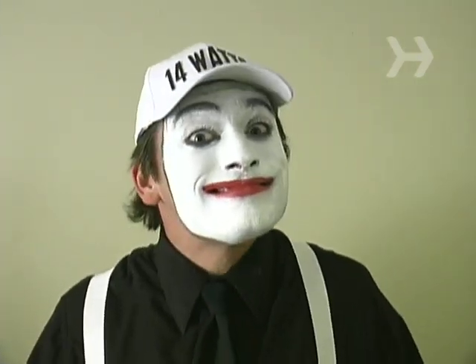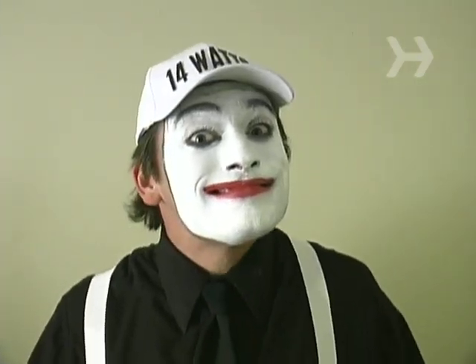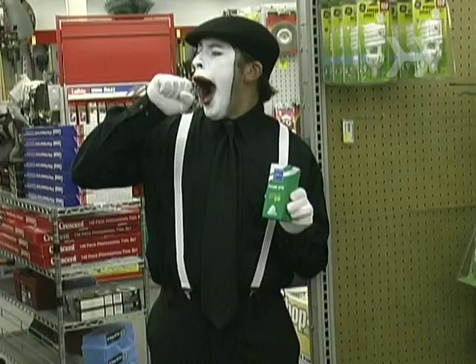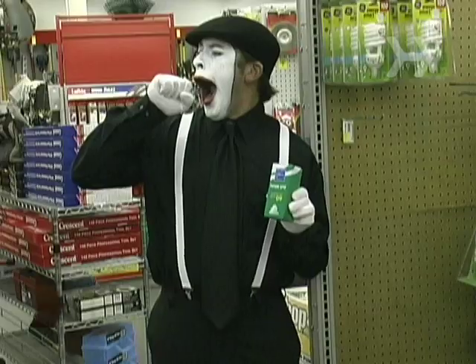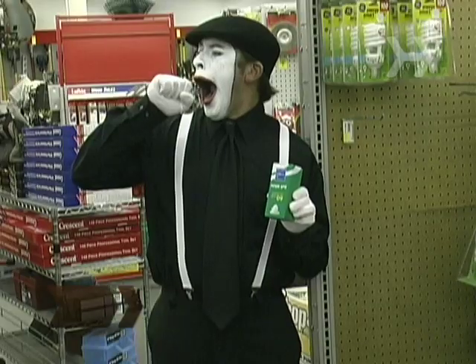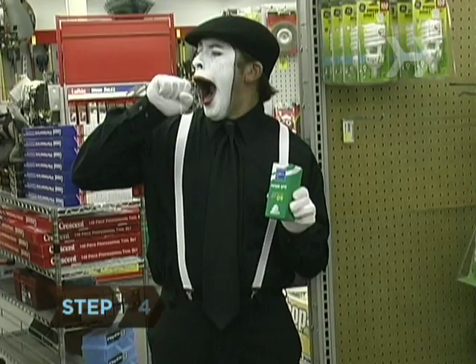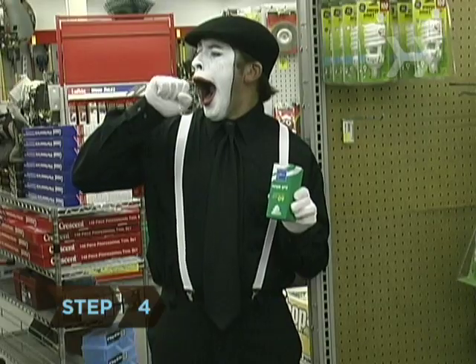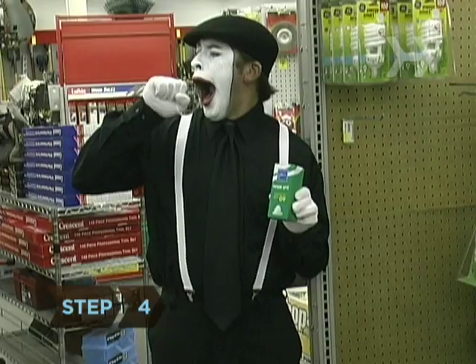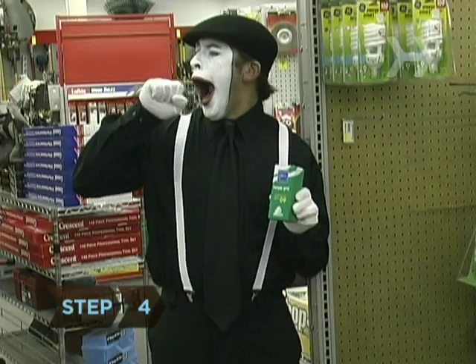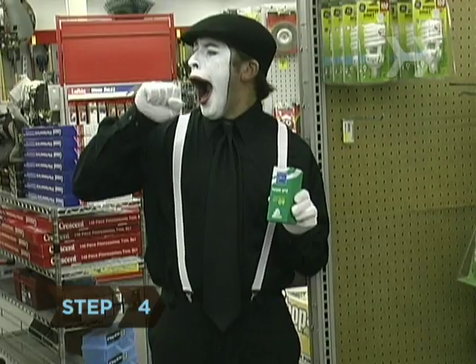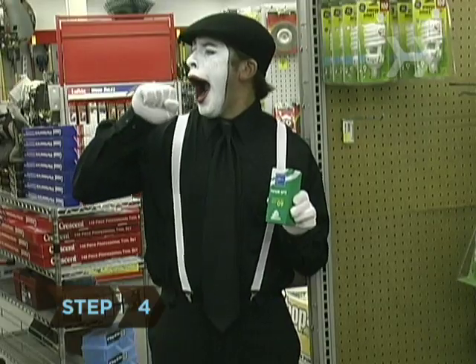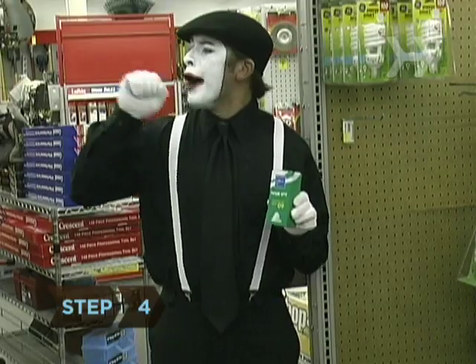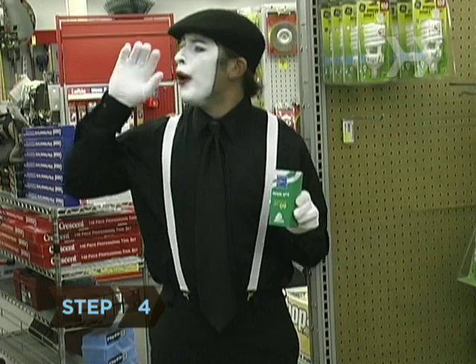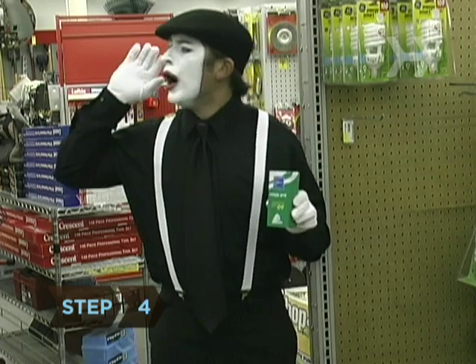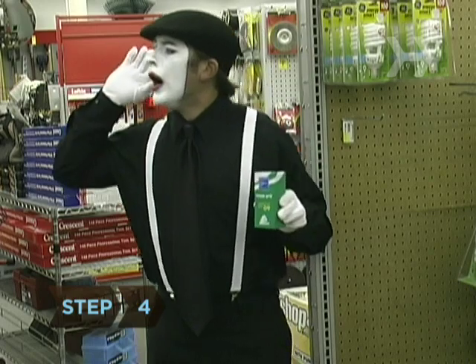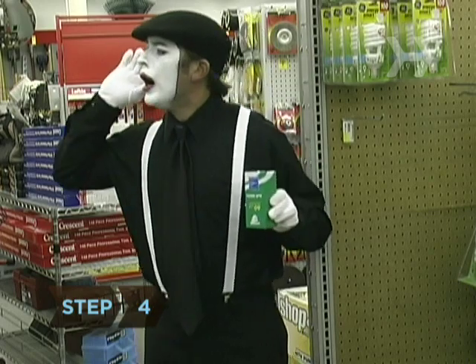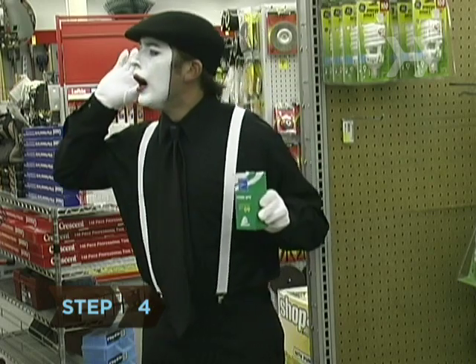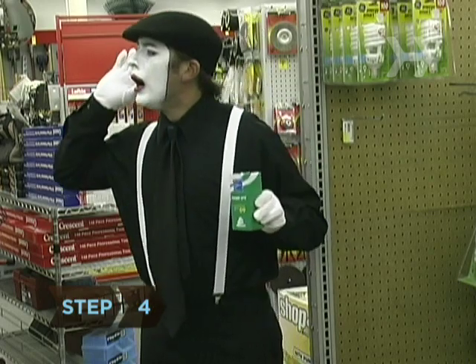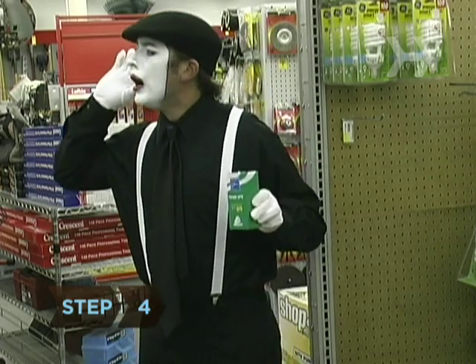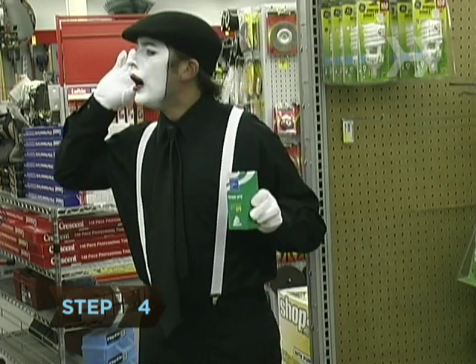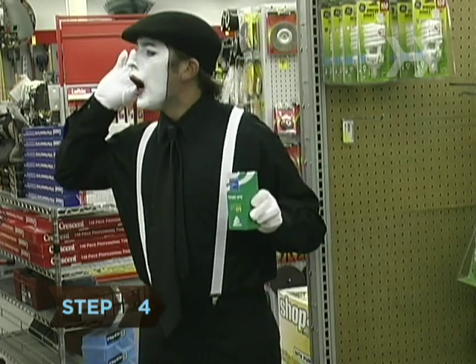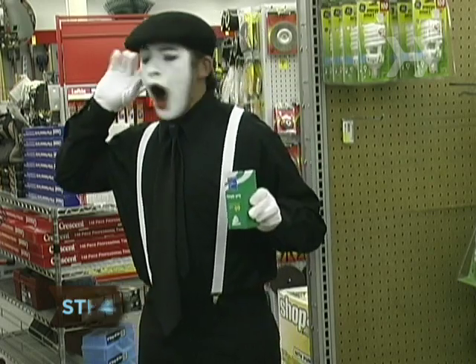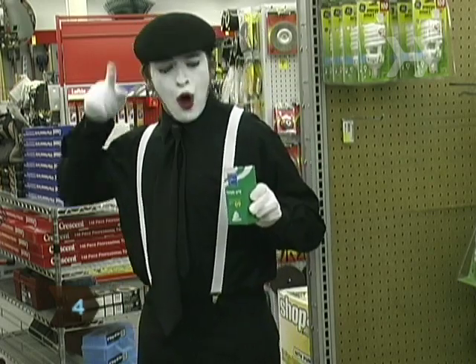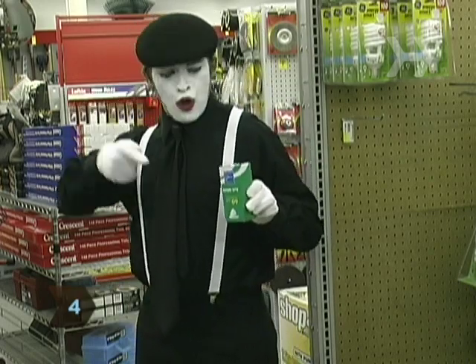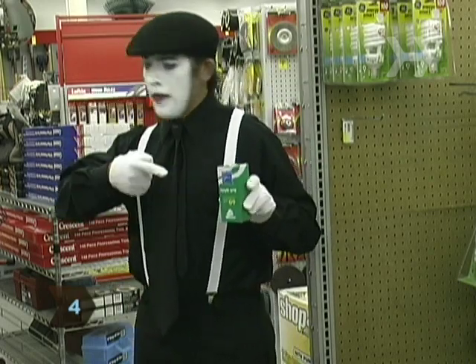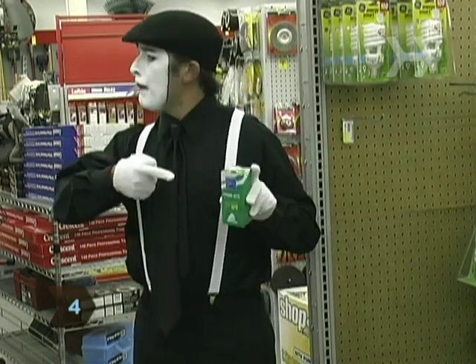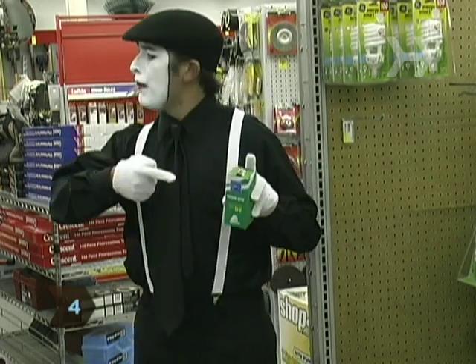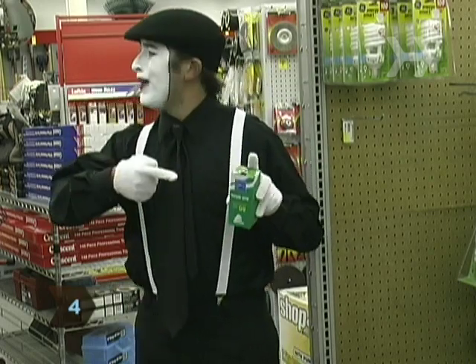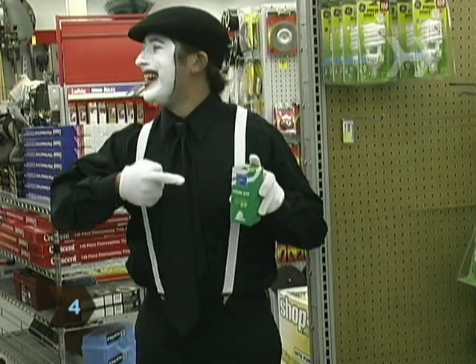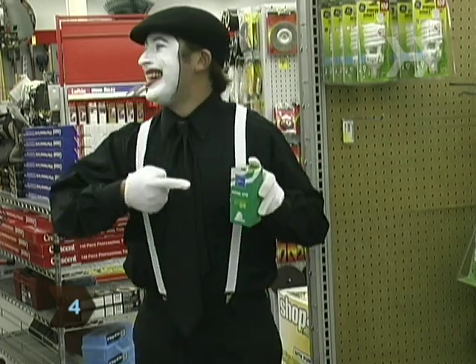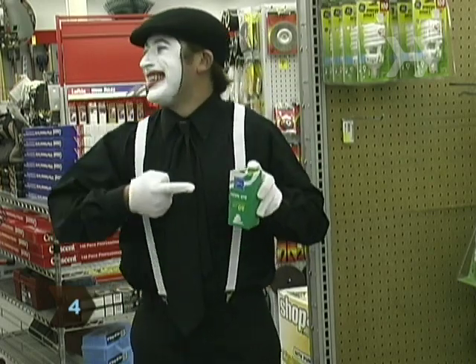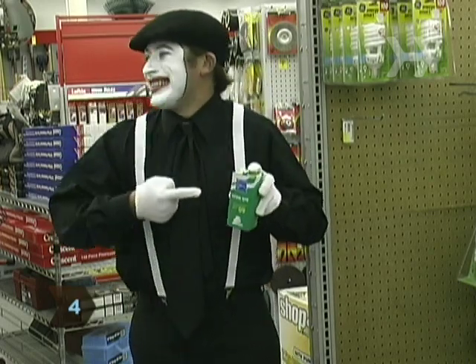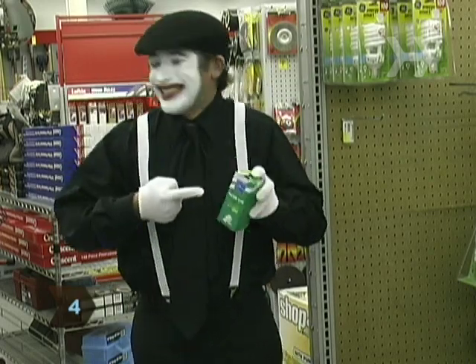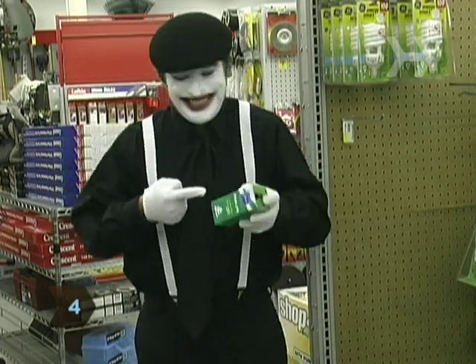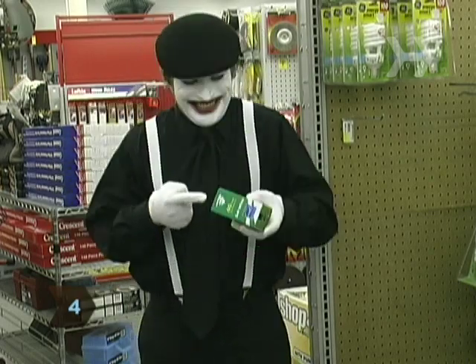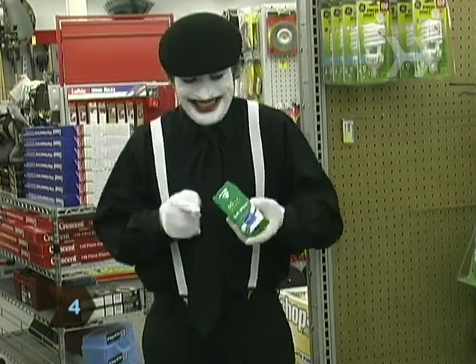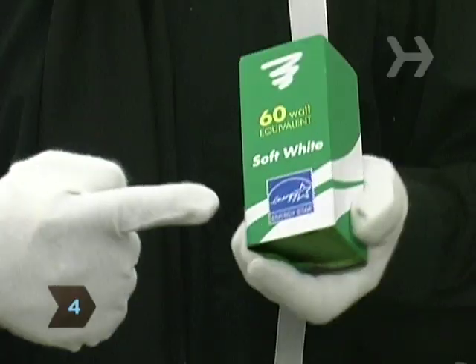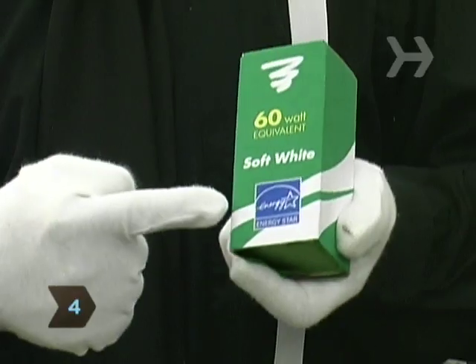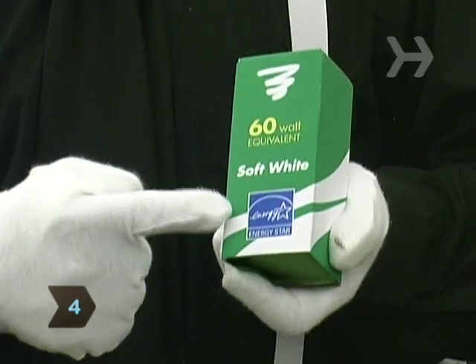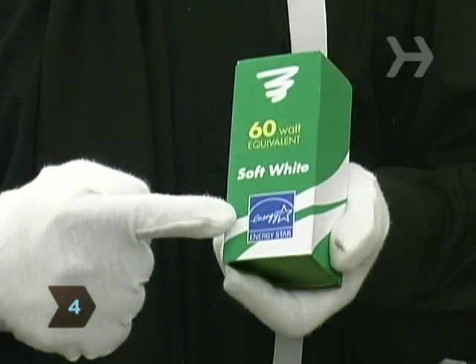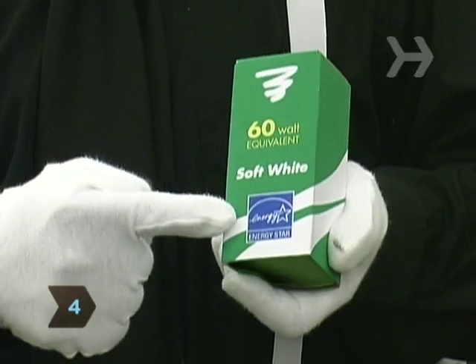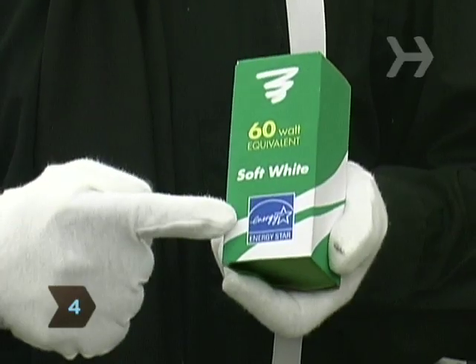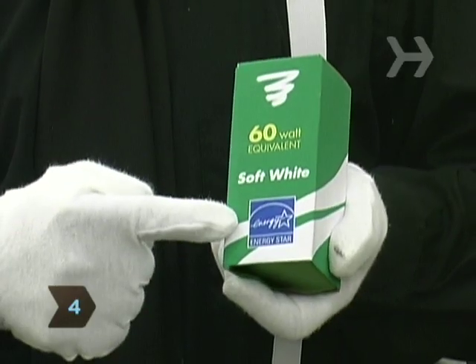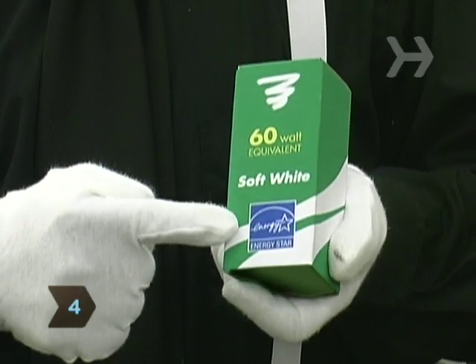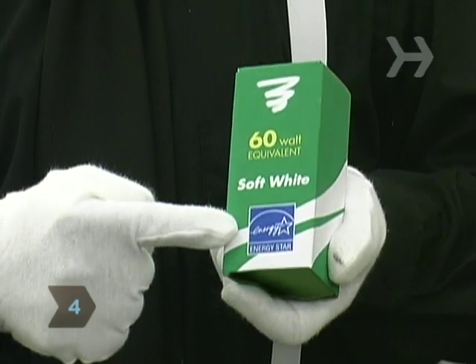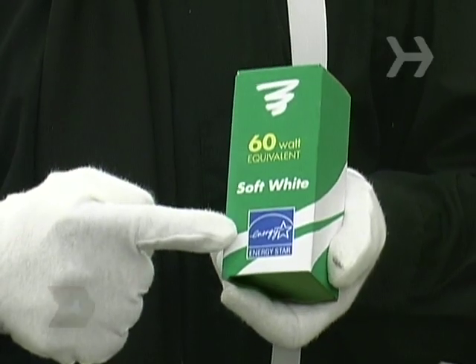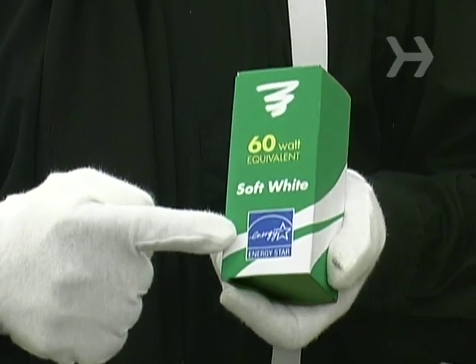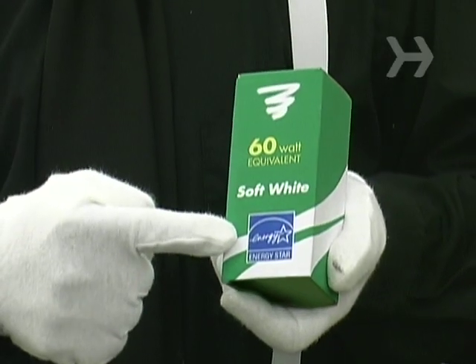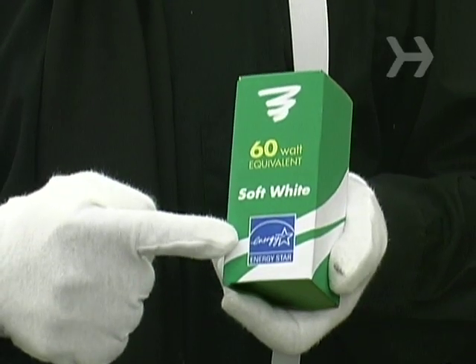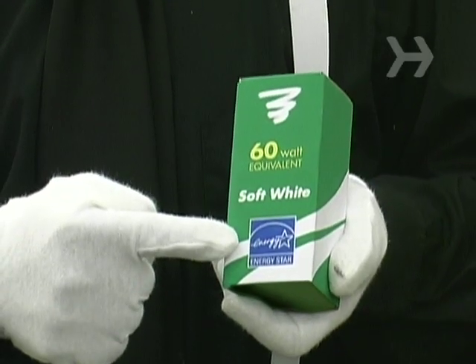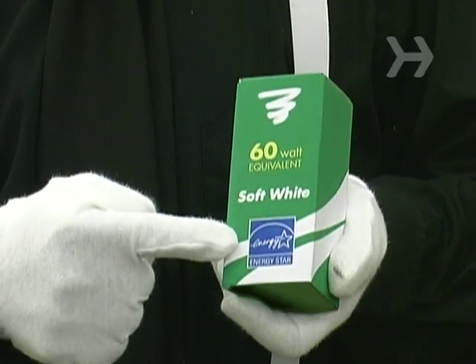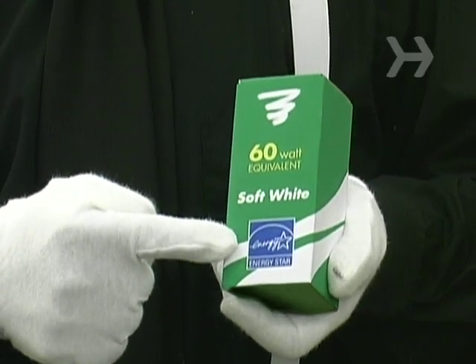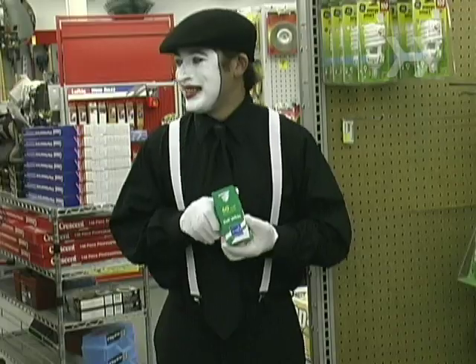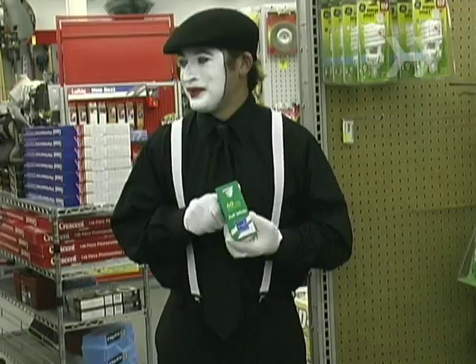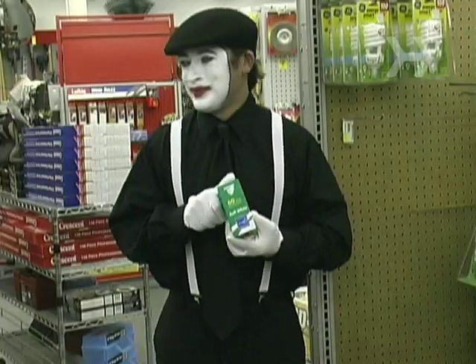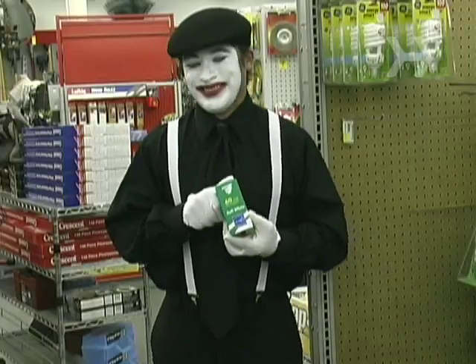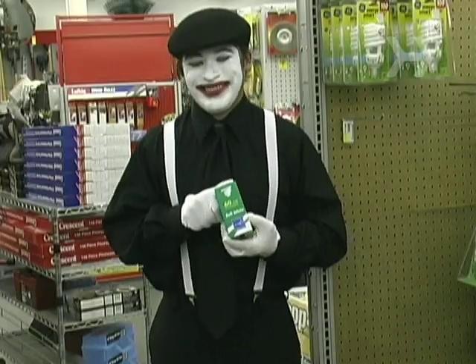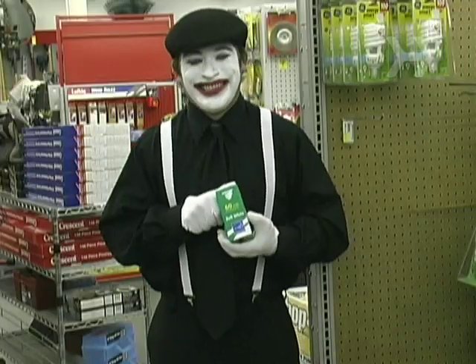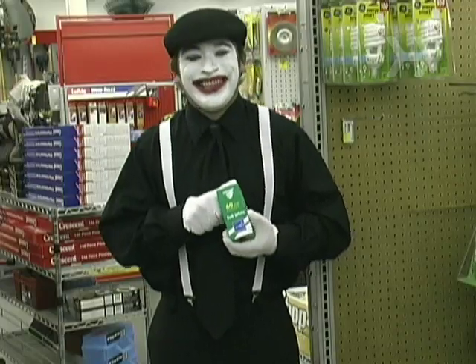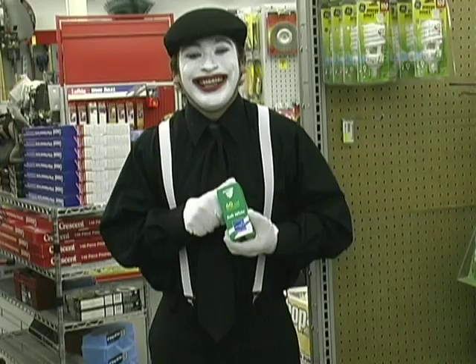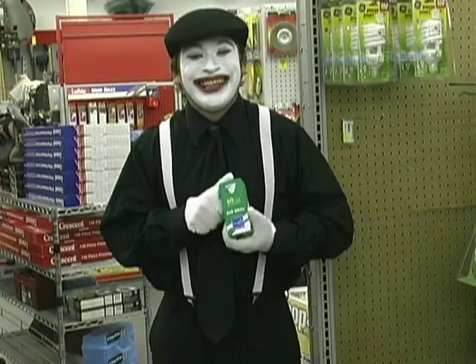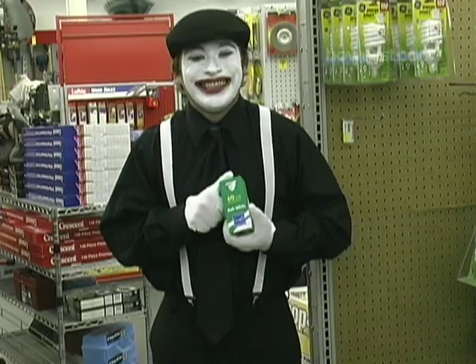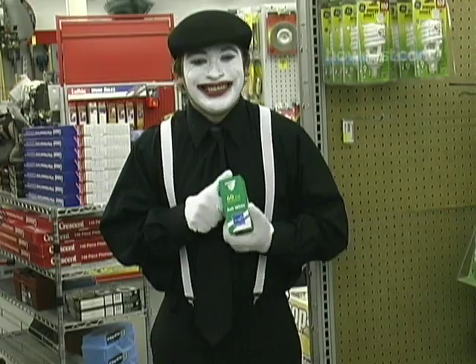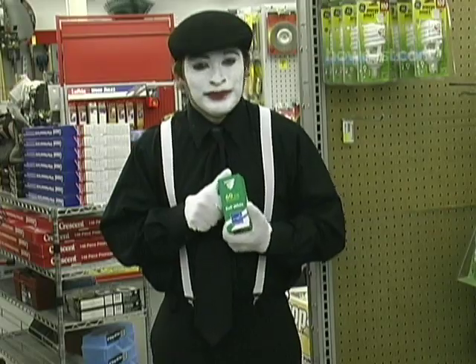Step 4. Look for CFLs that are marked with the government-rated Energy Star label, indicating that they're the most efficient bulbs.